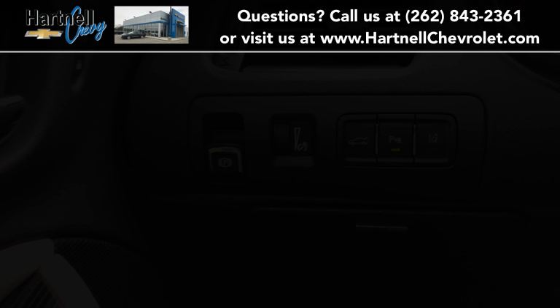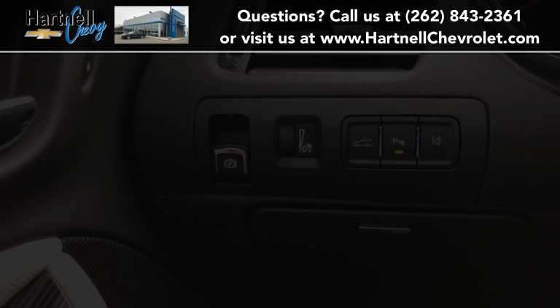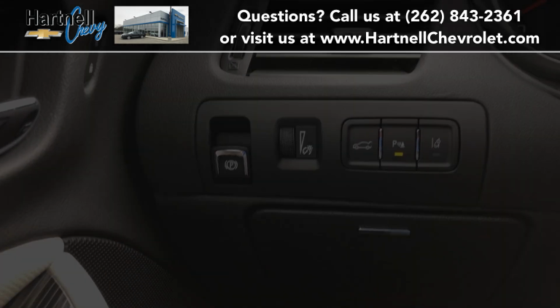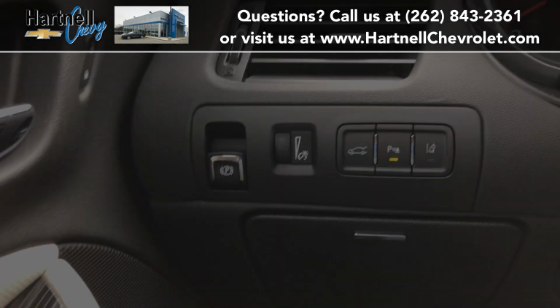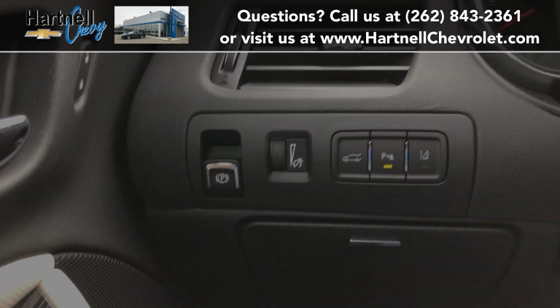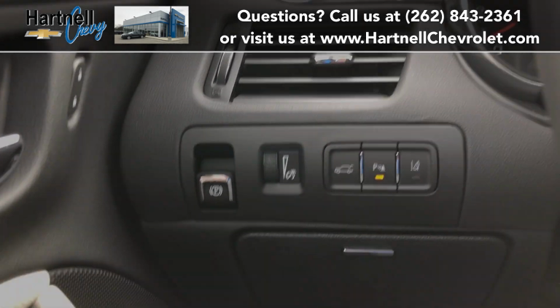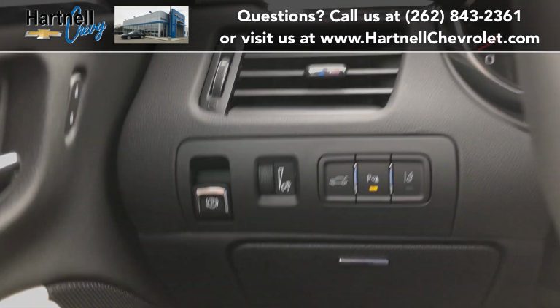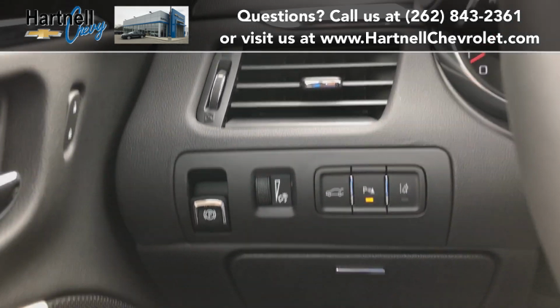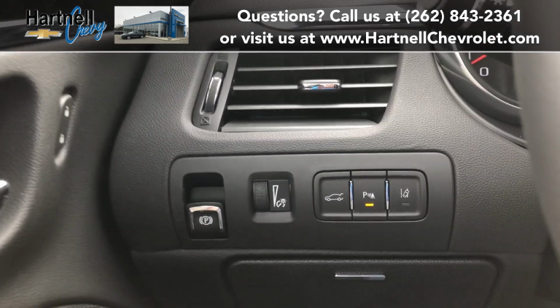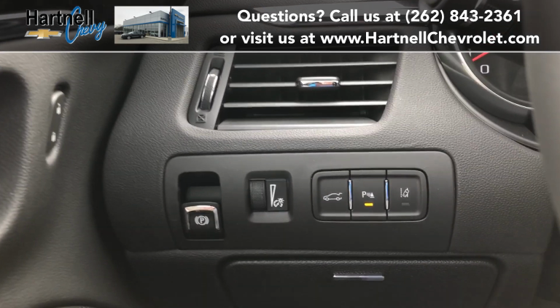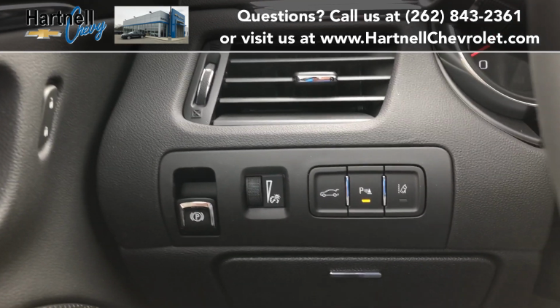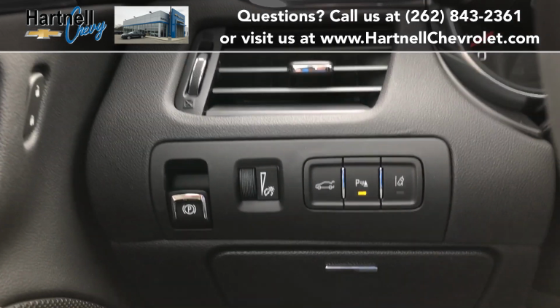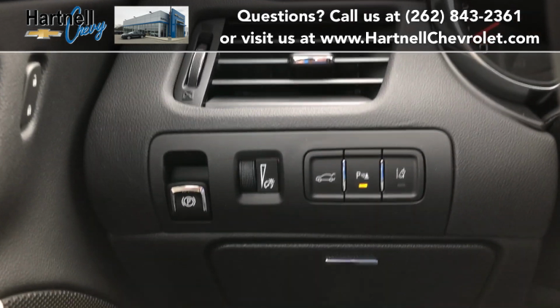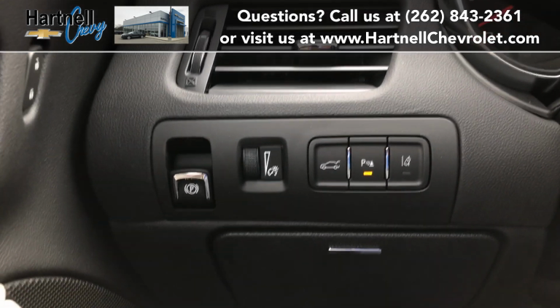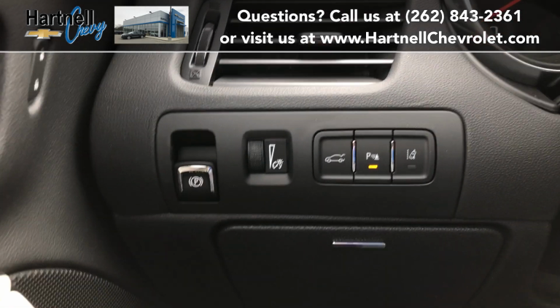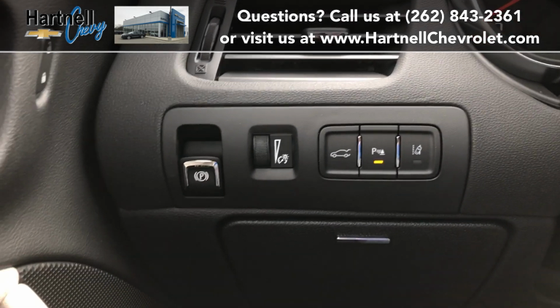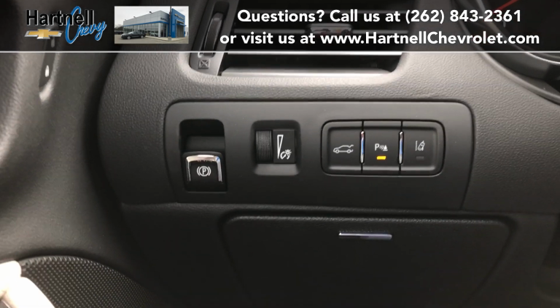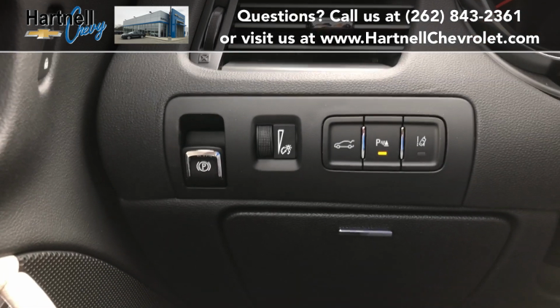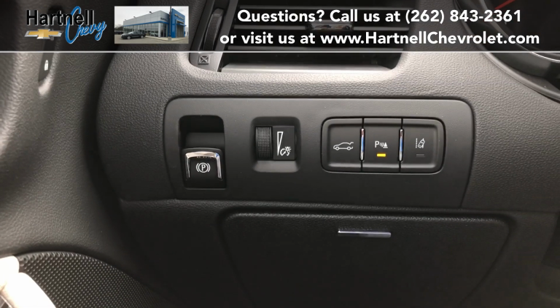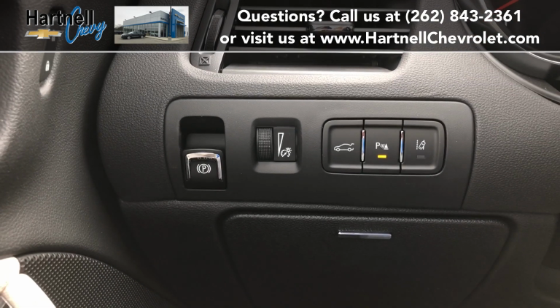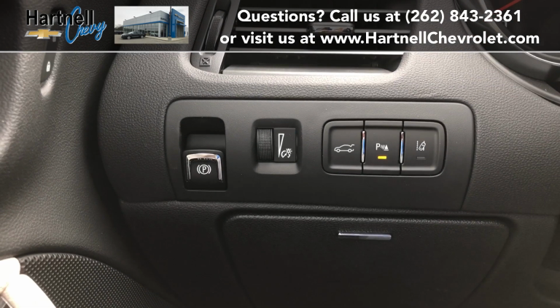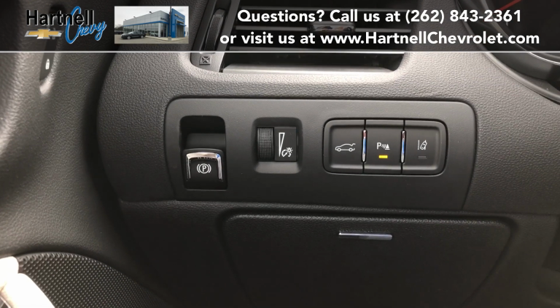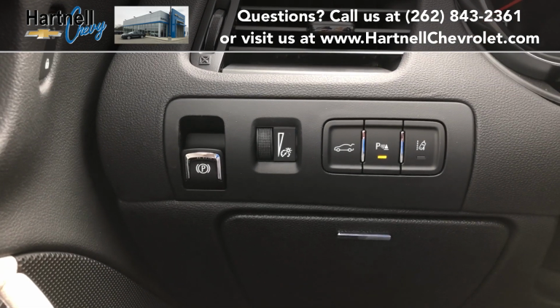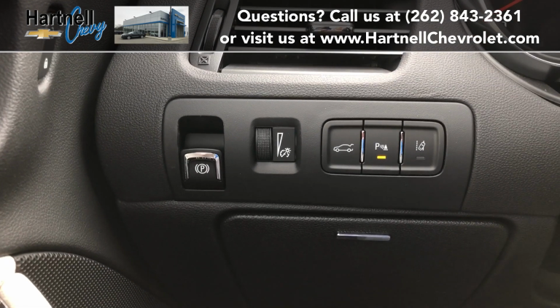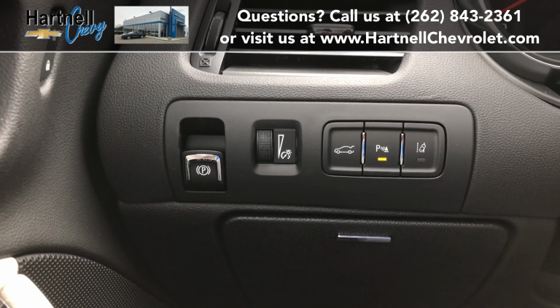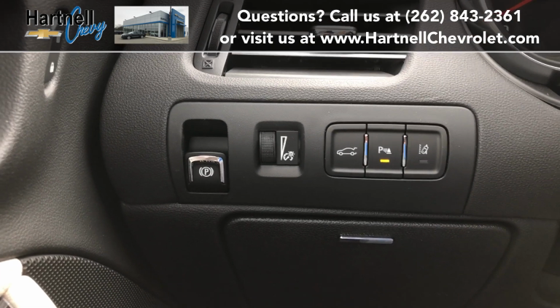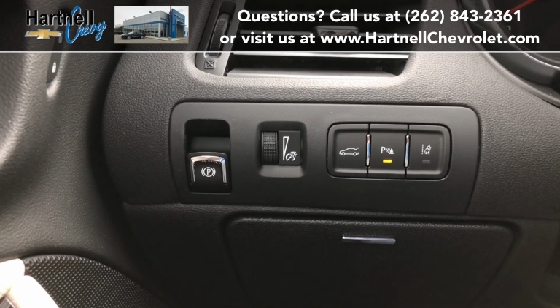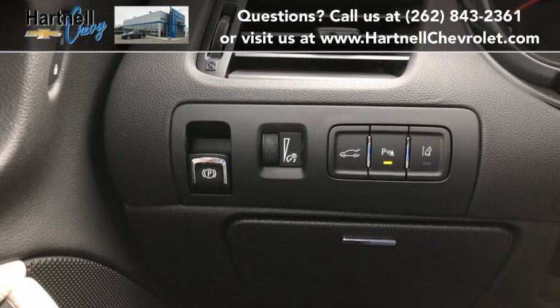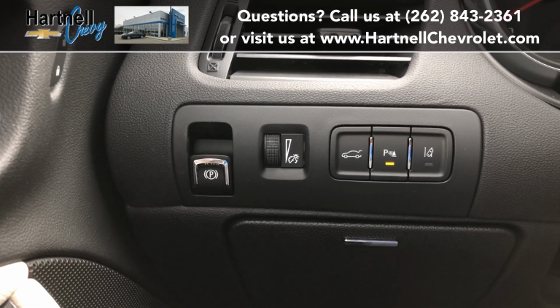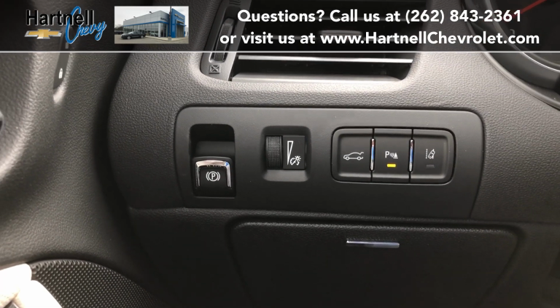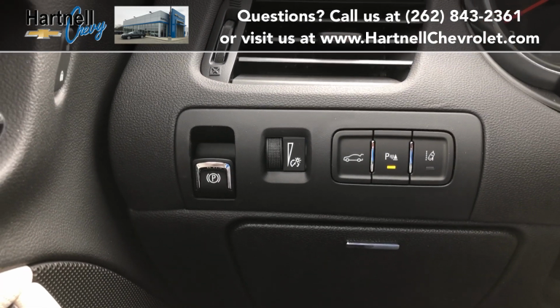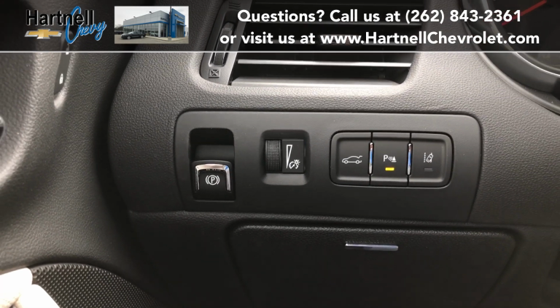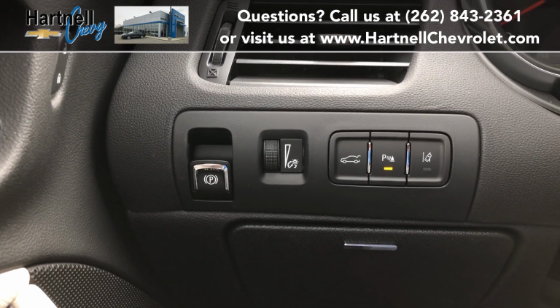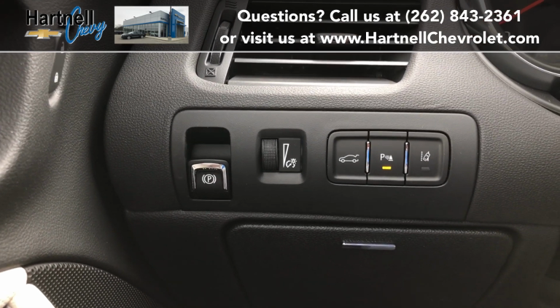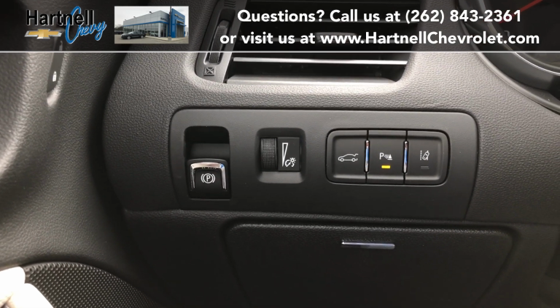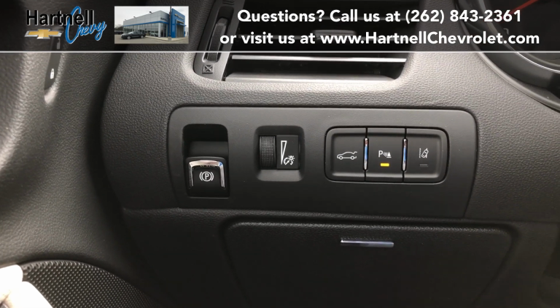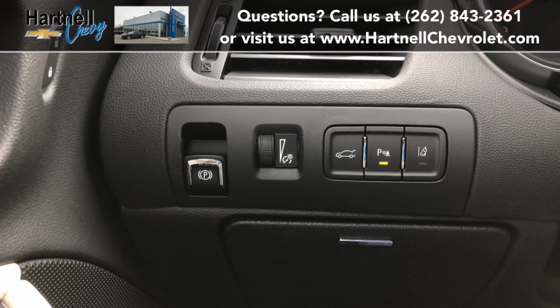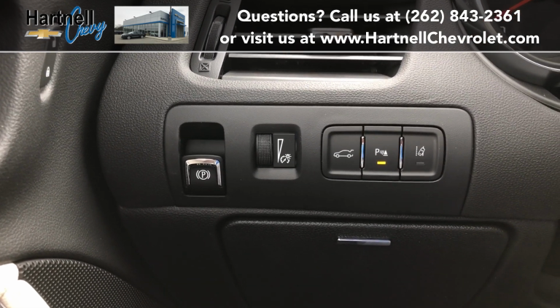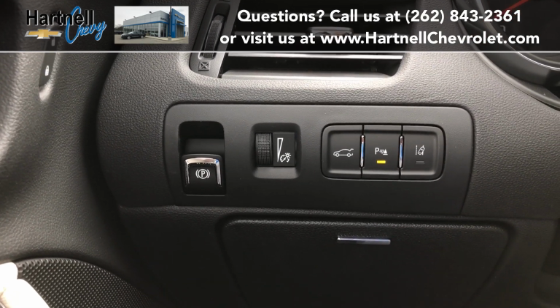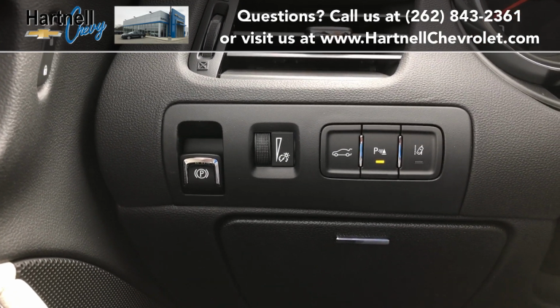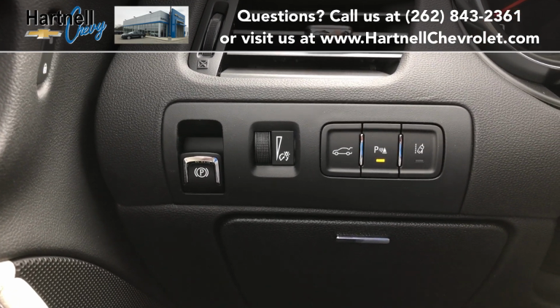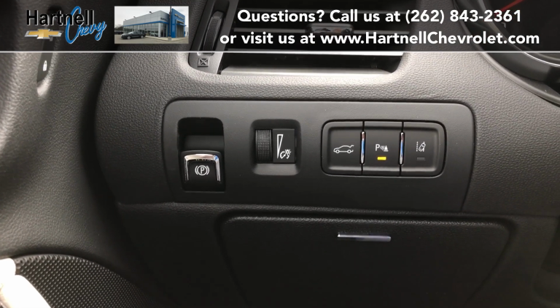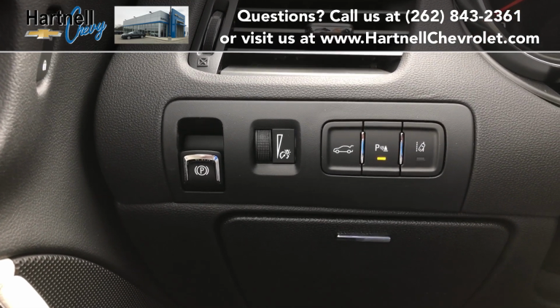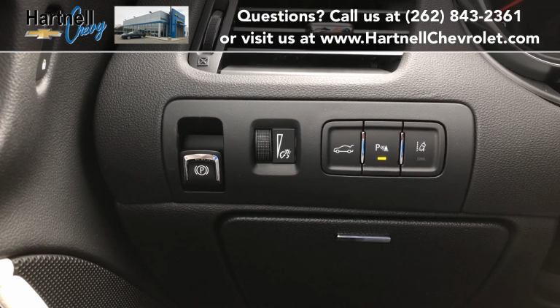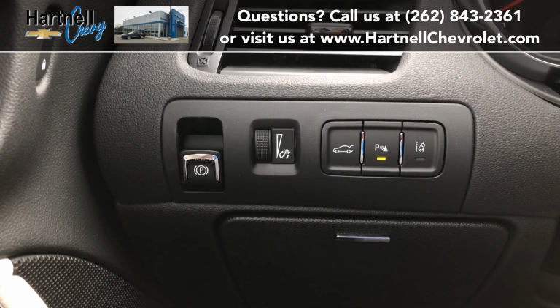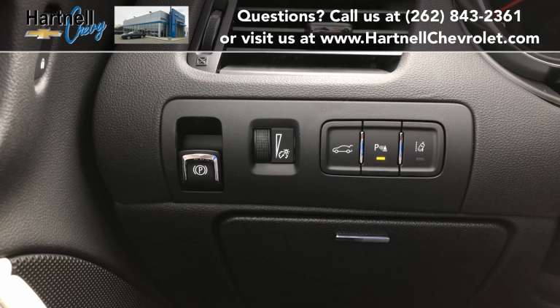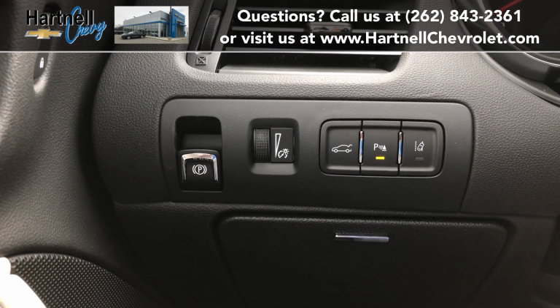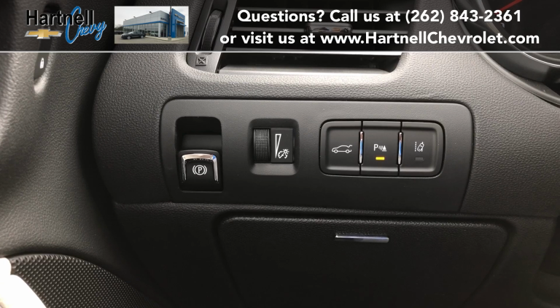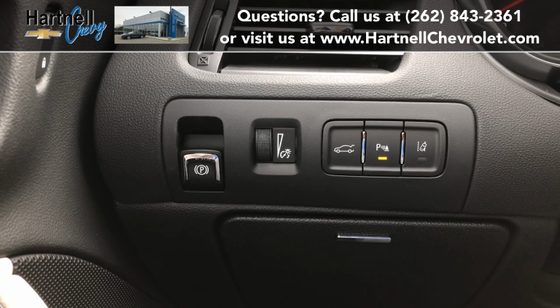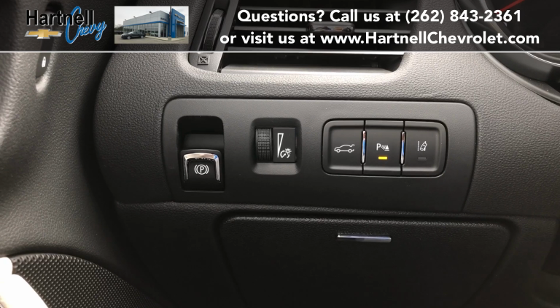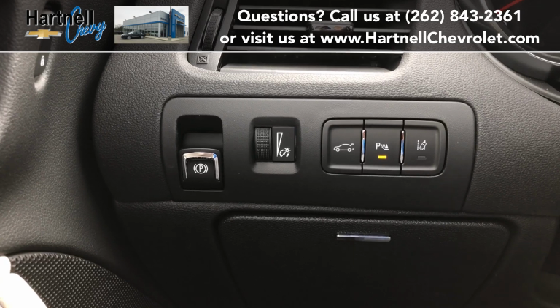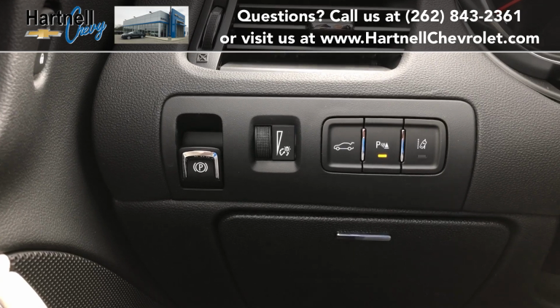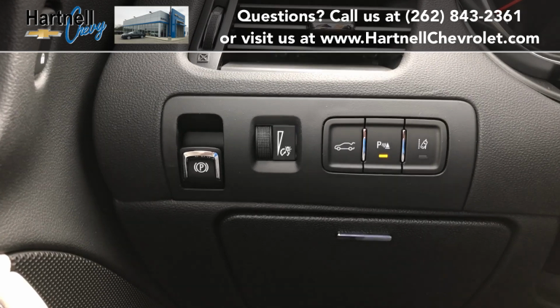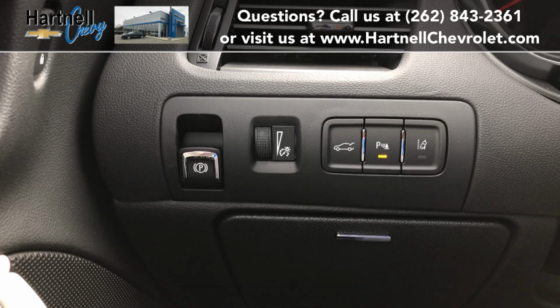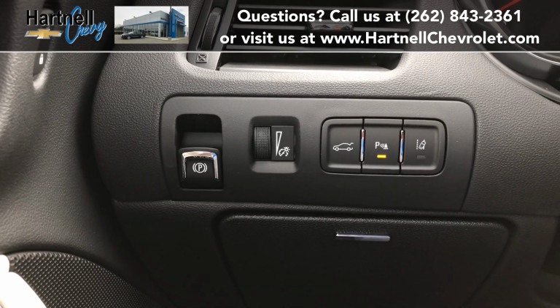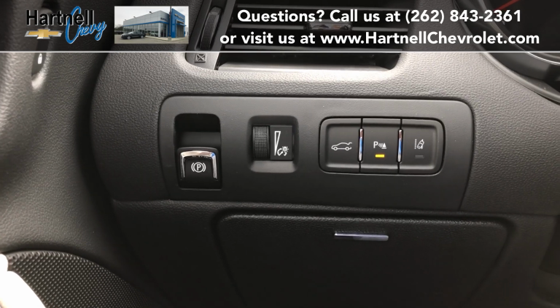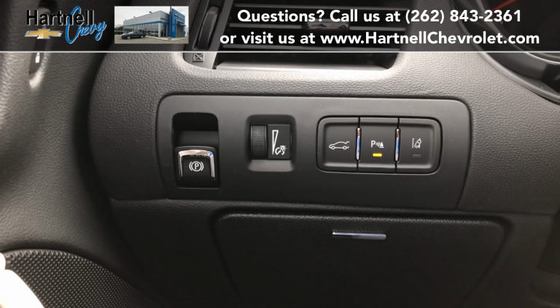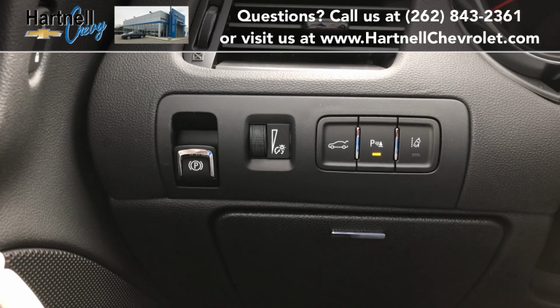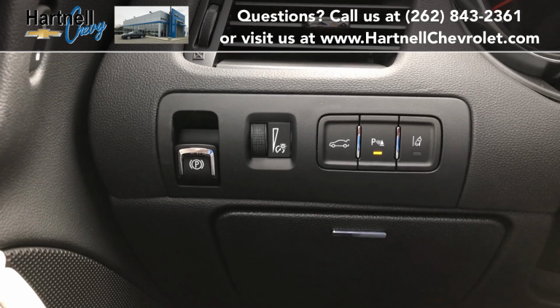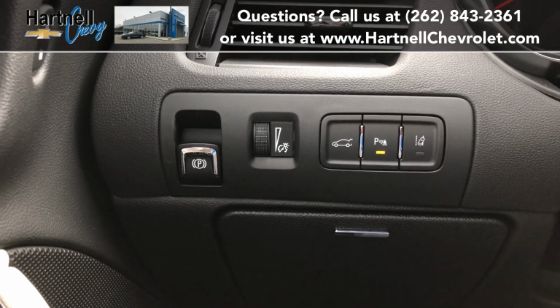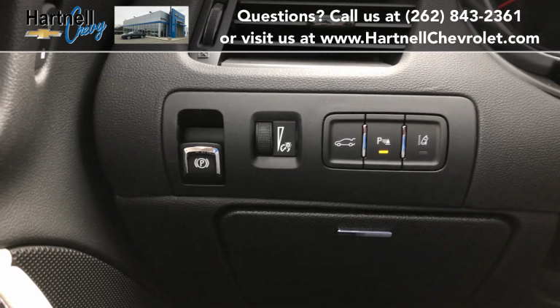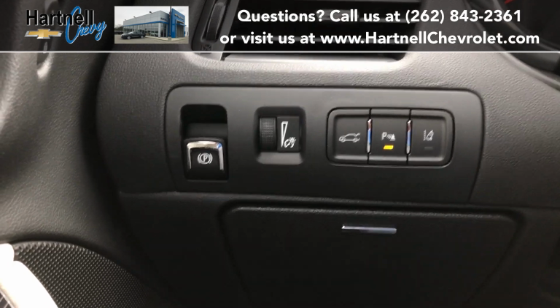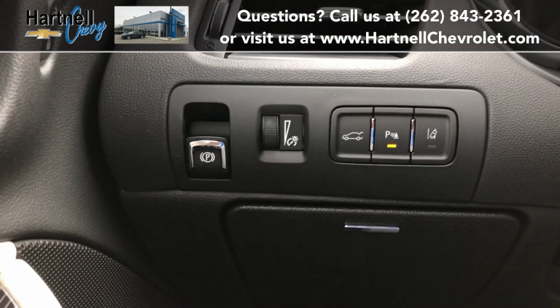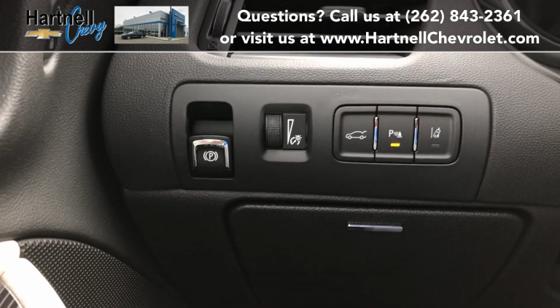Hey guys, this is Corbin from Hartnell Chevrolet, and in this video I'm going to show you how to set and release your parking brake.